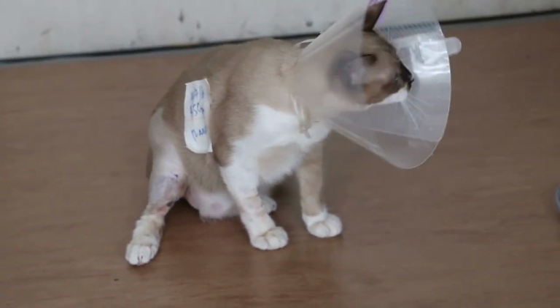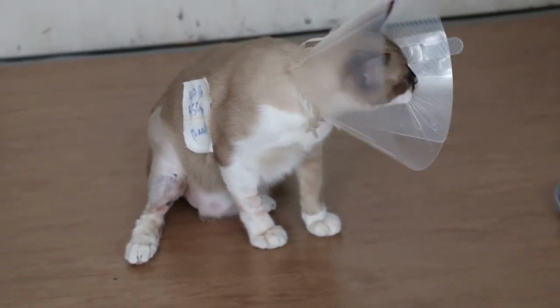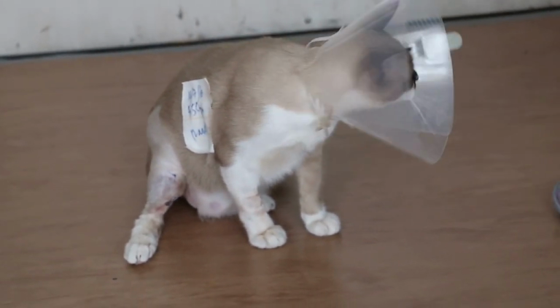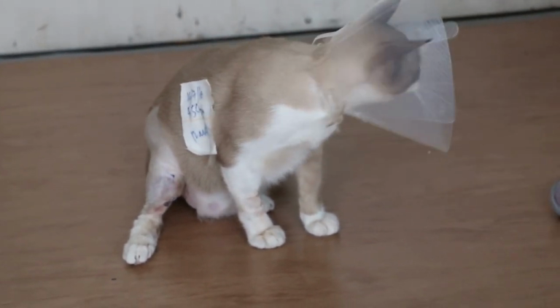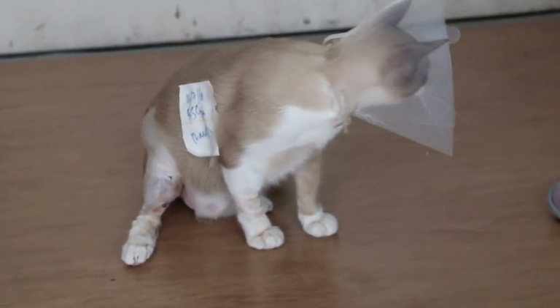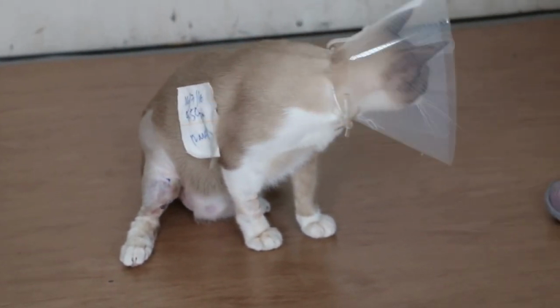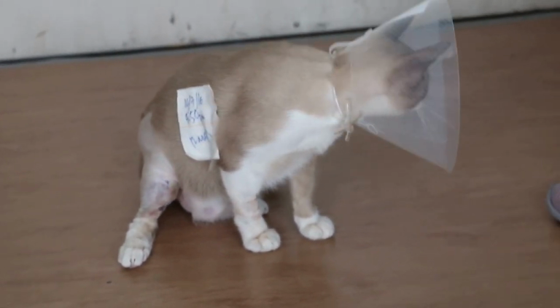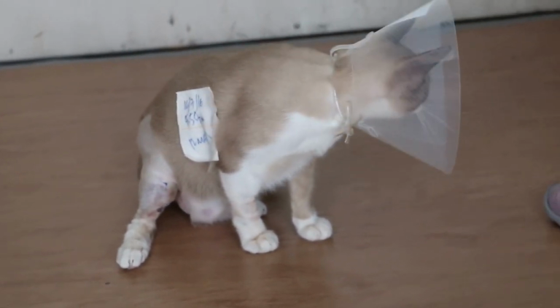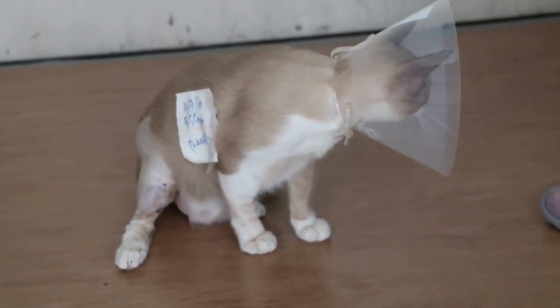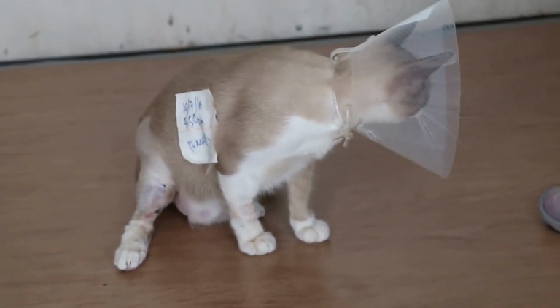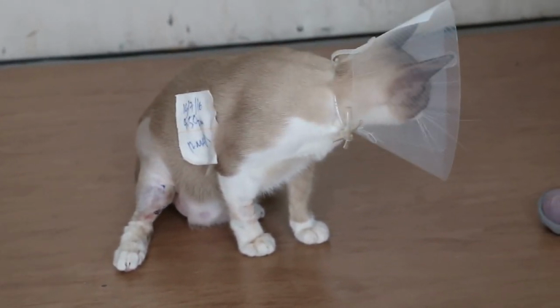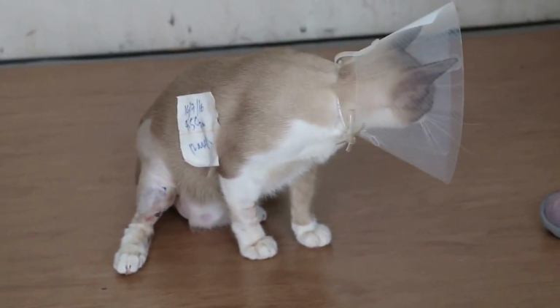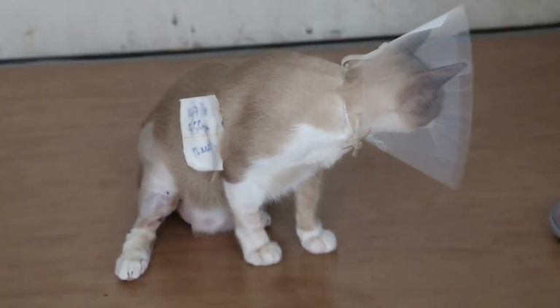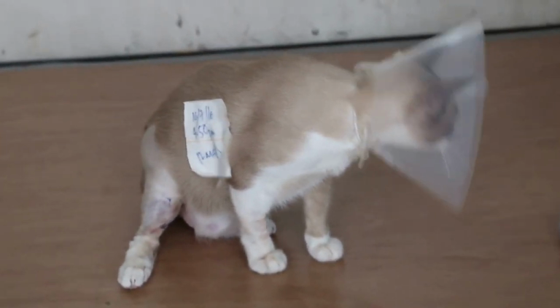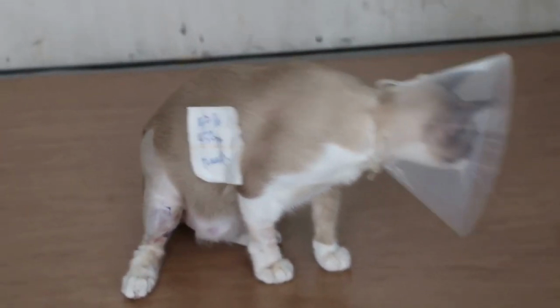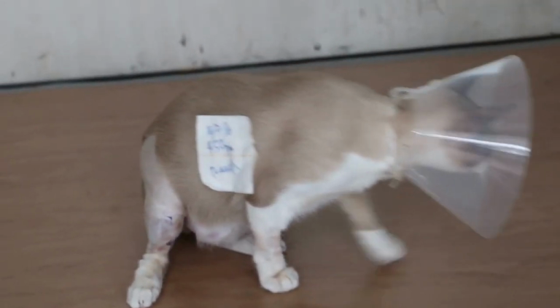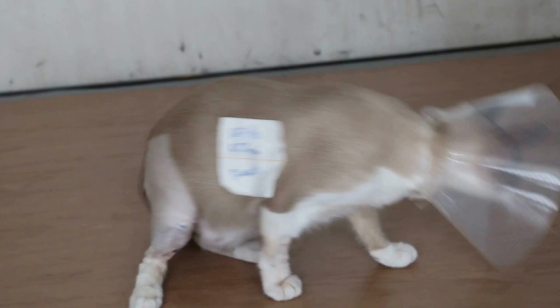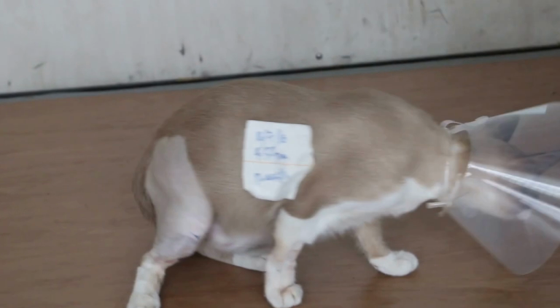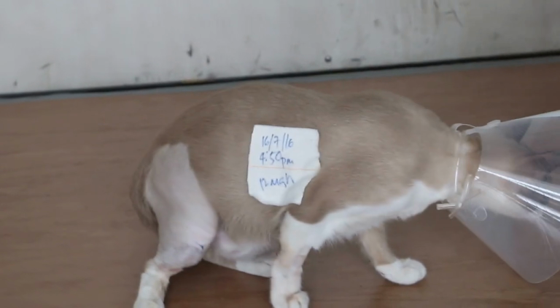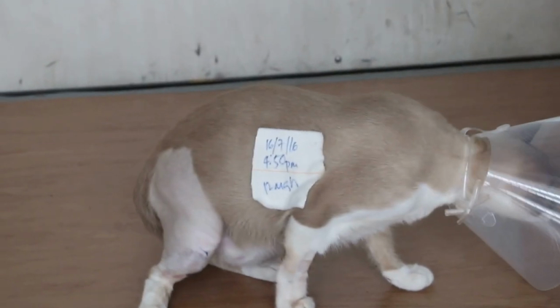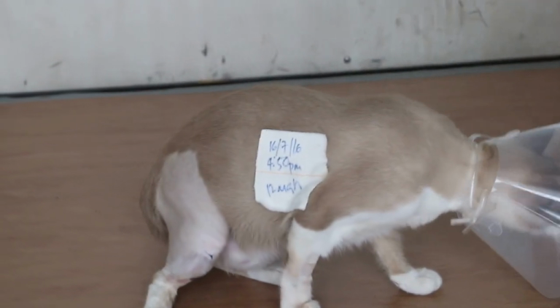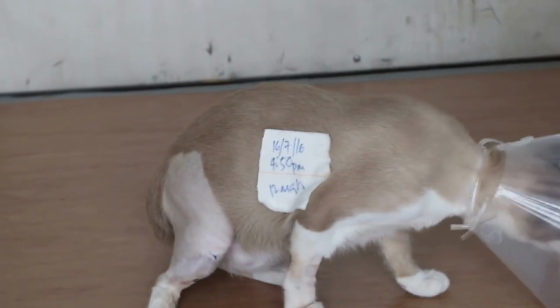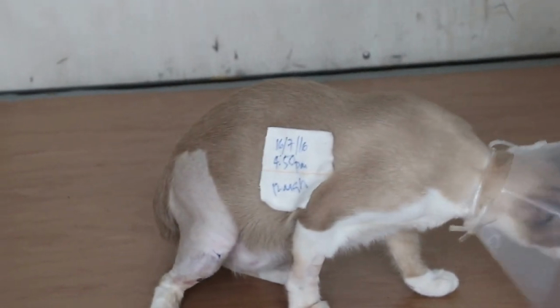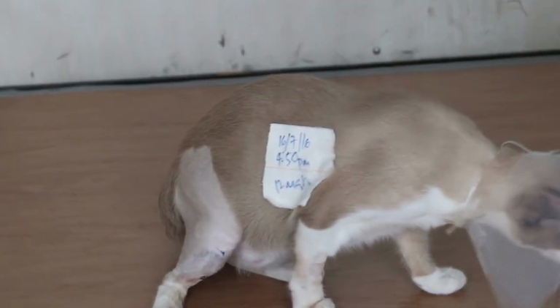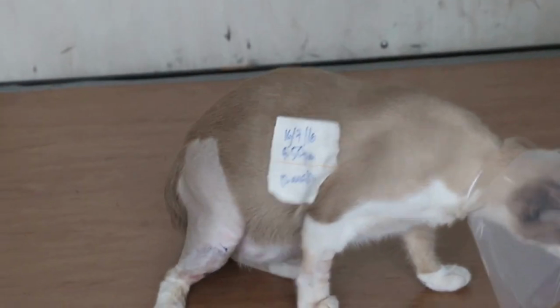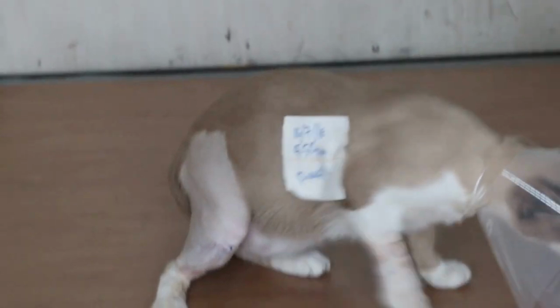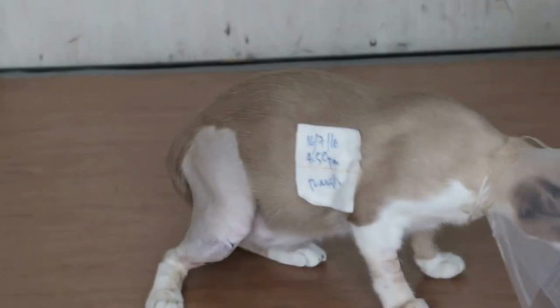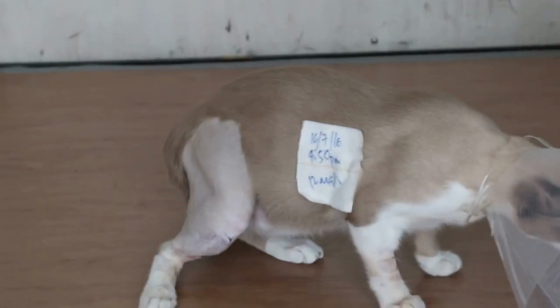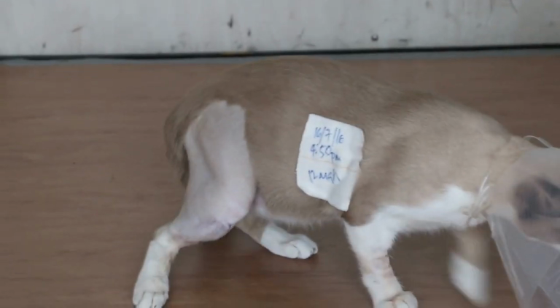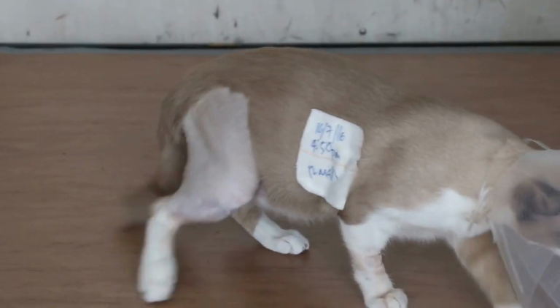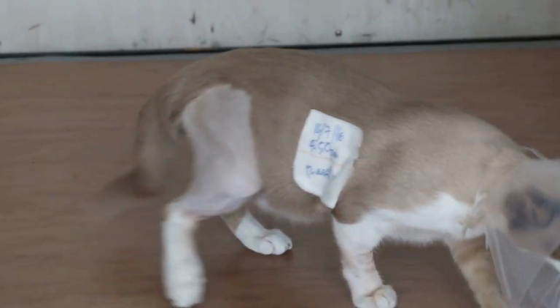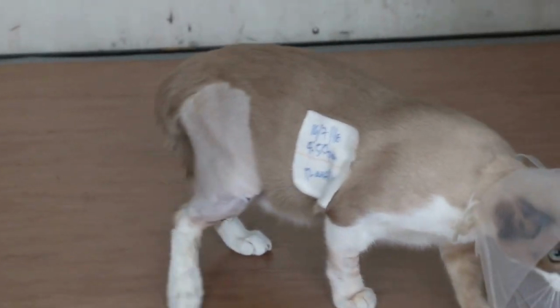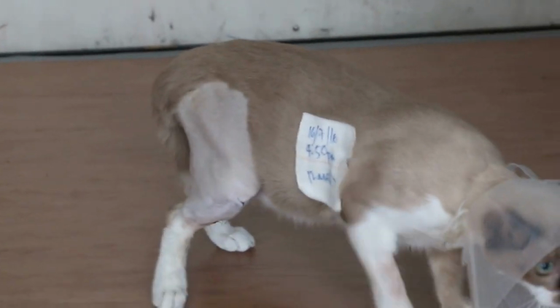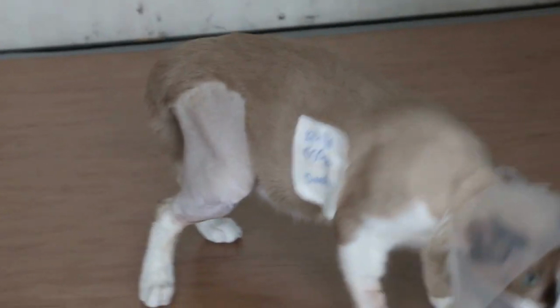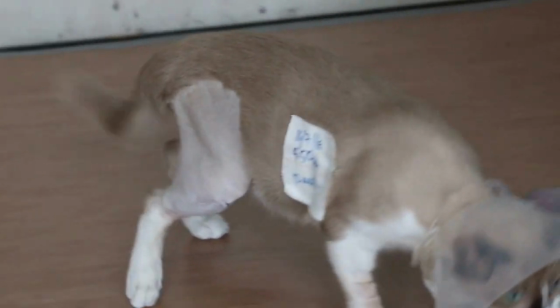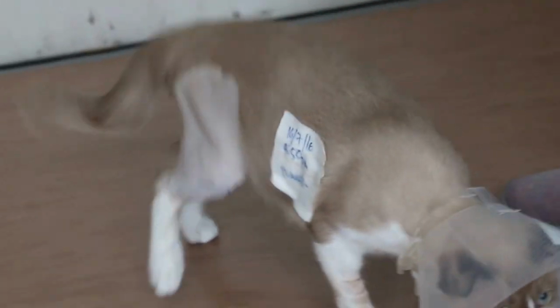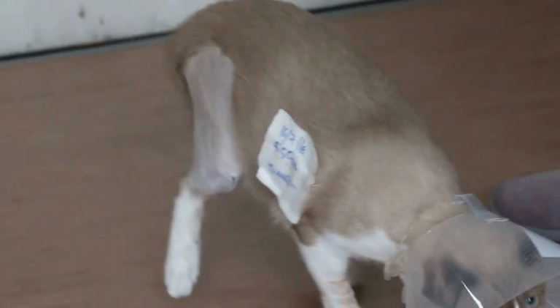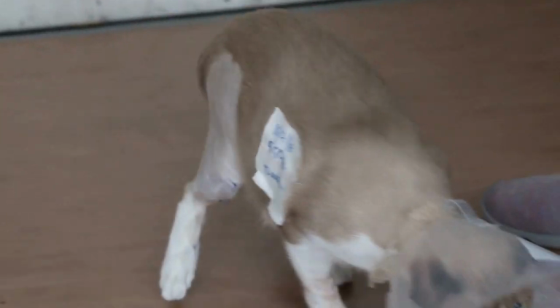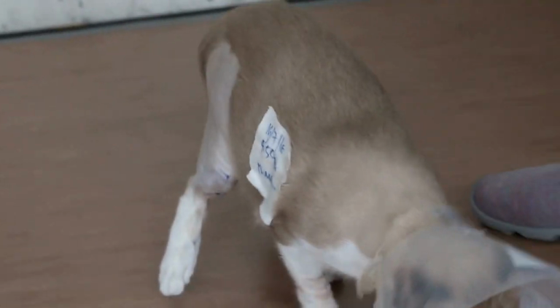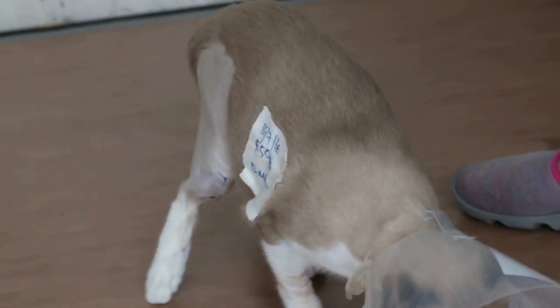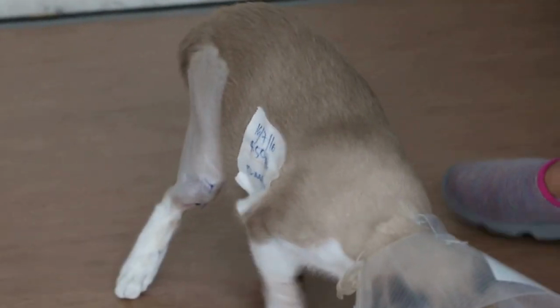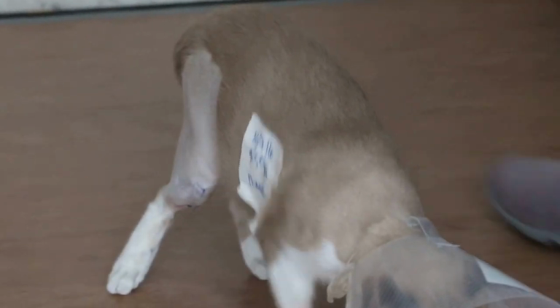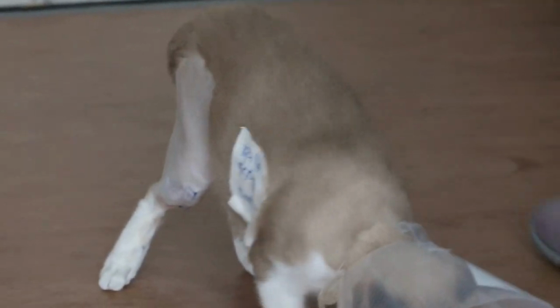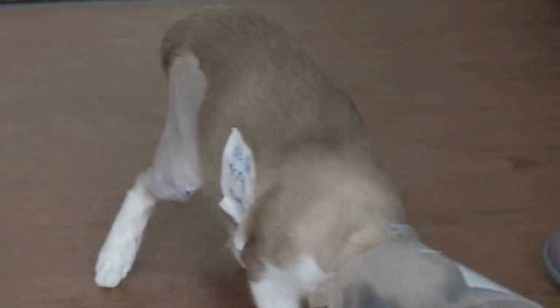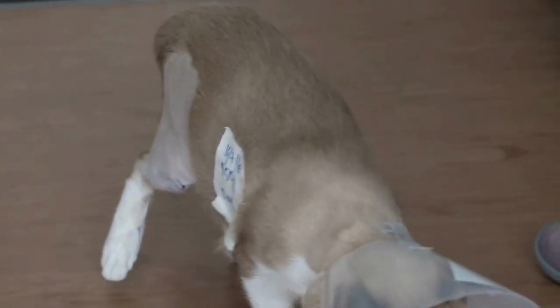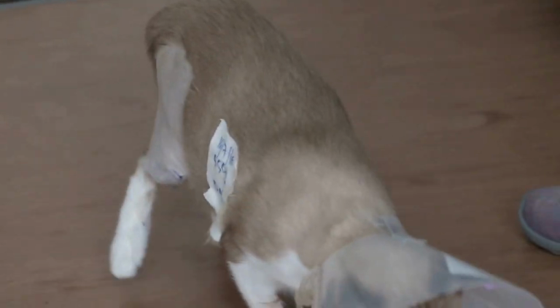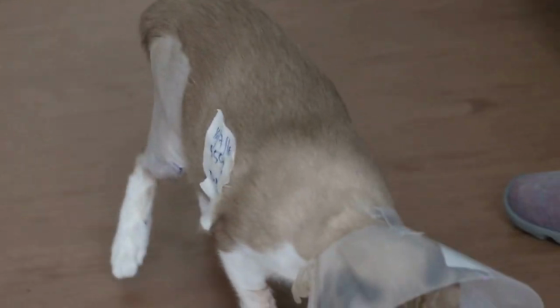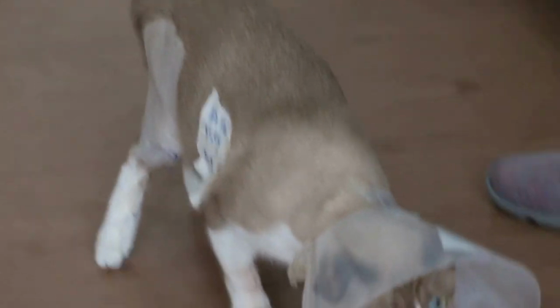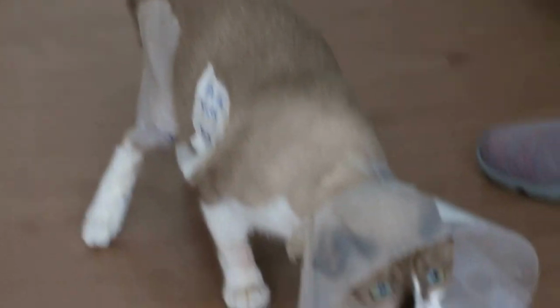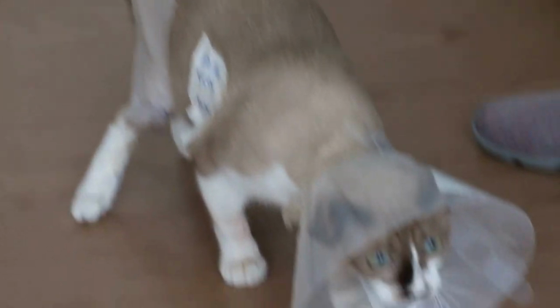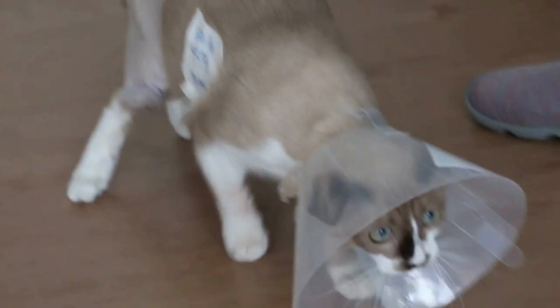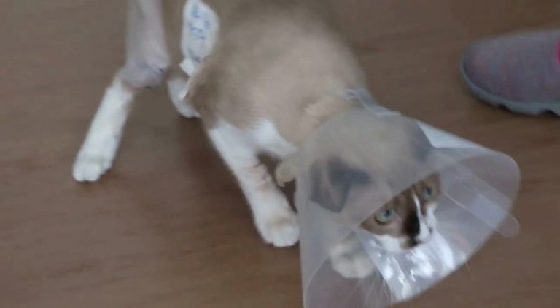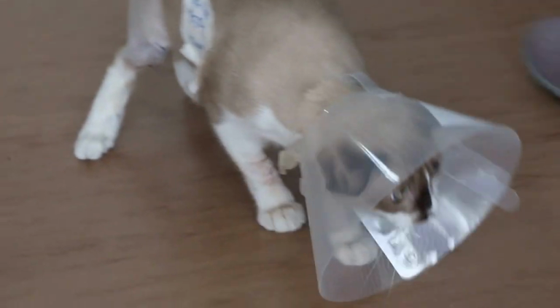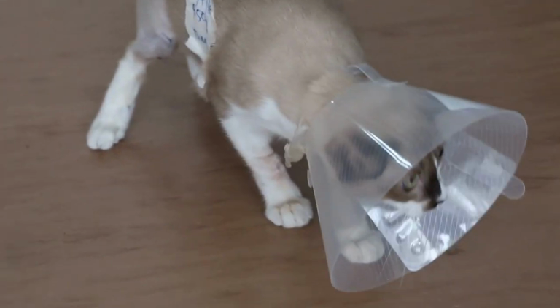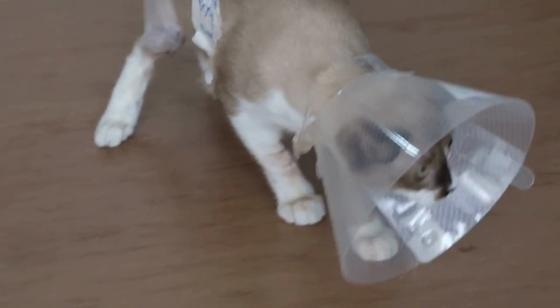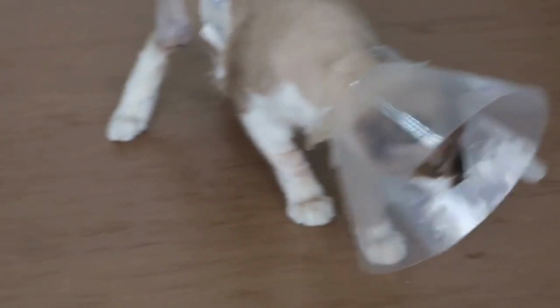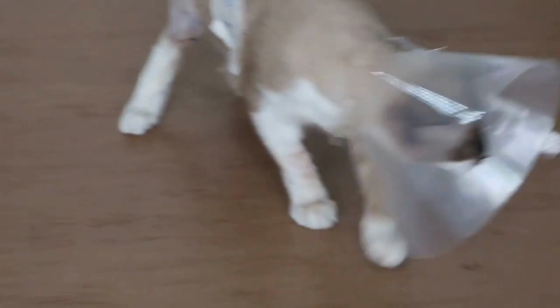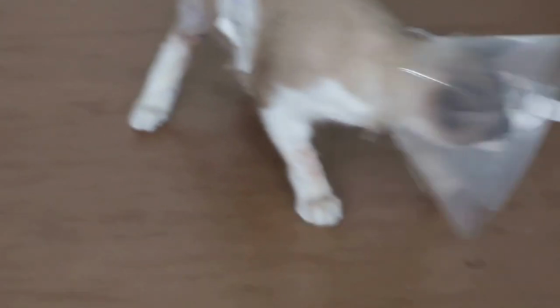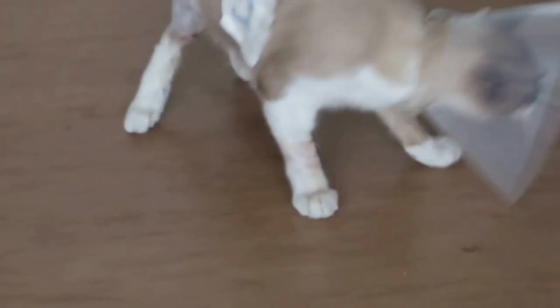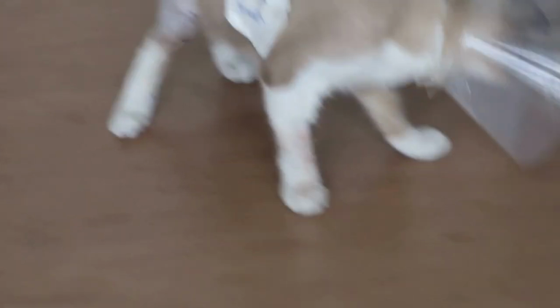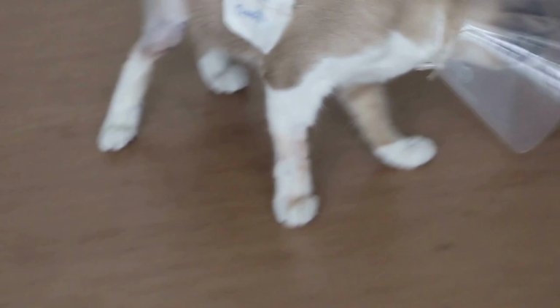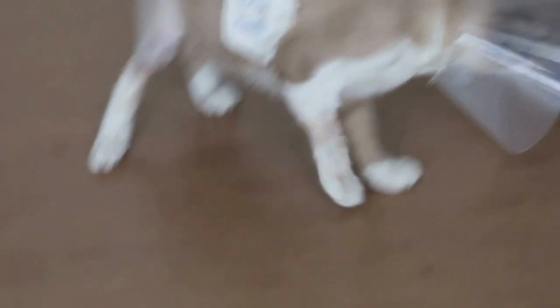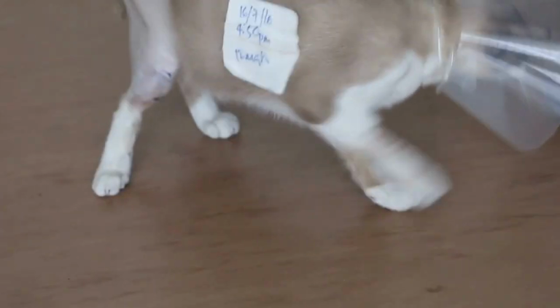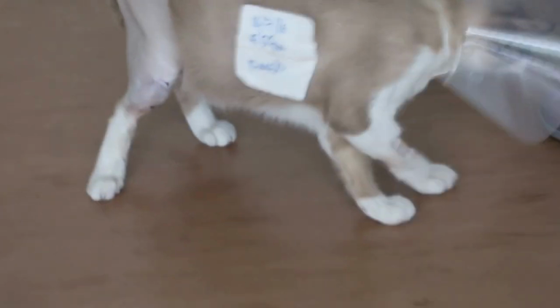Giving the painkiller, which is a patch. There's a patch there. Let me observe first.